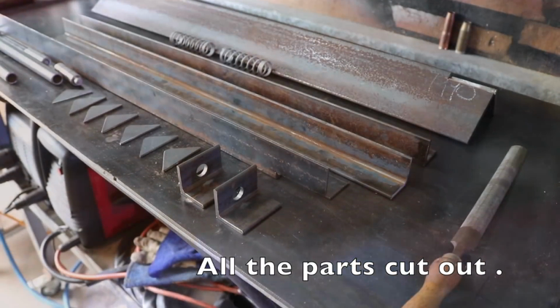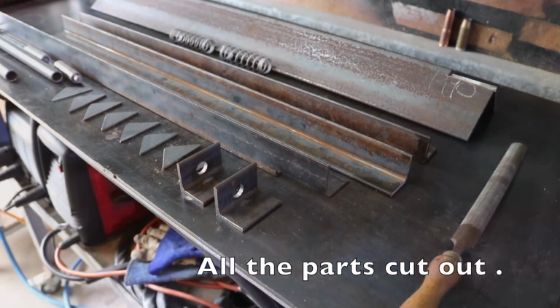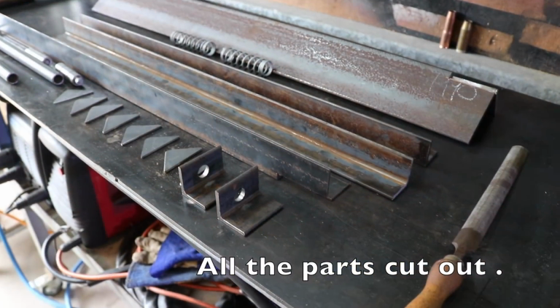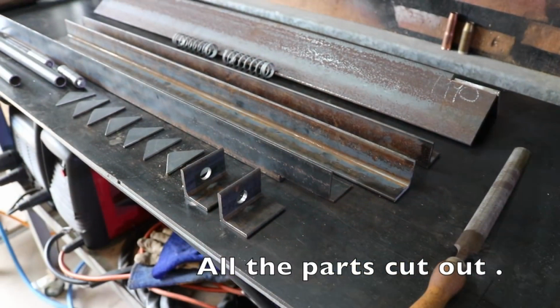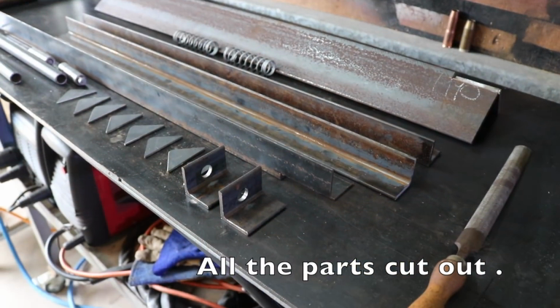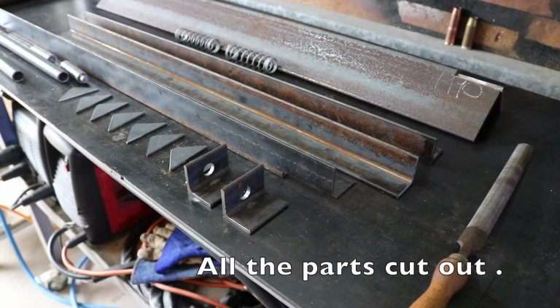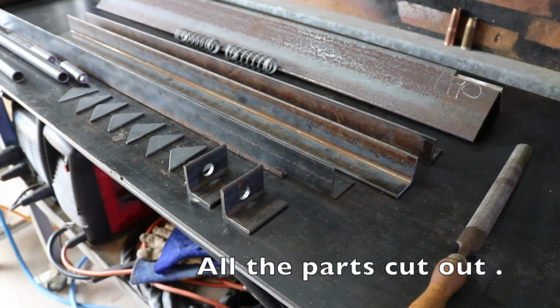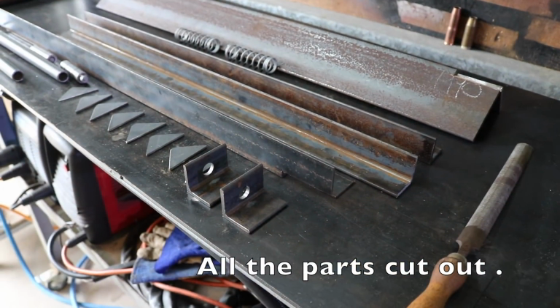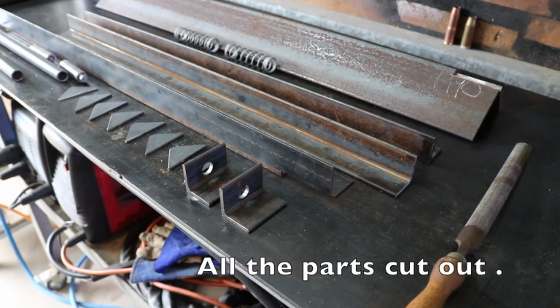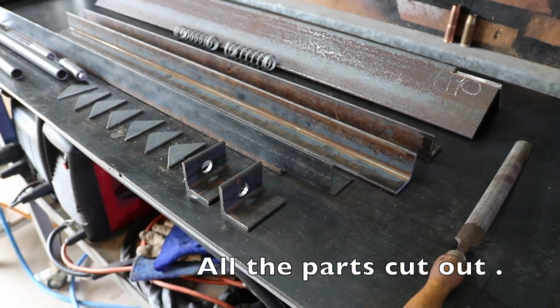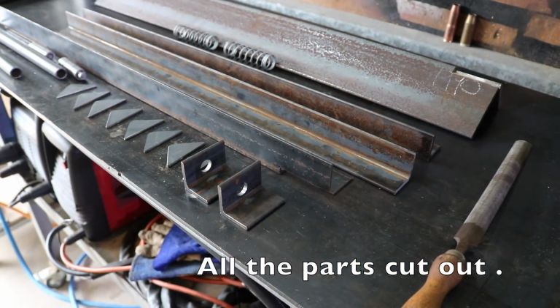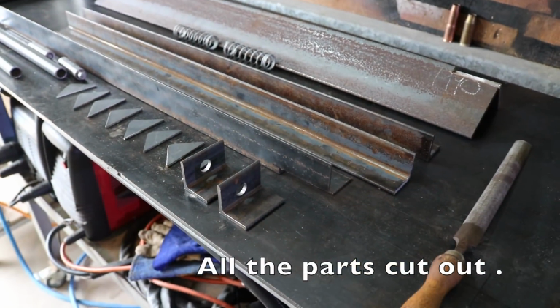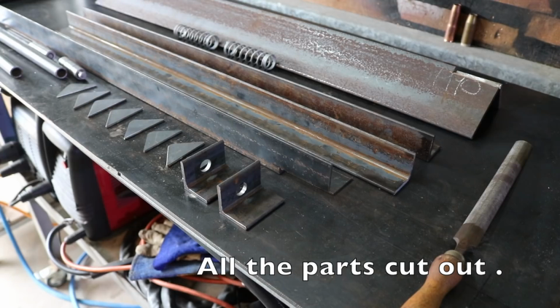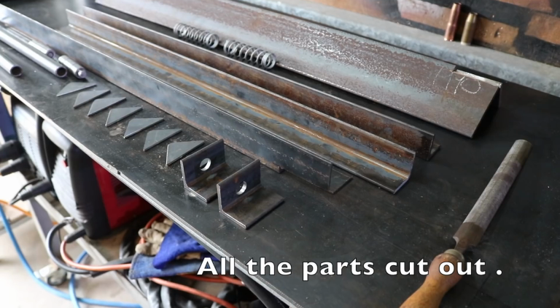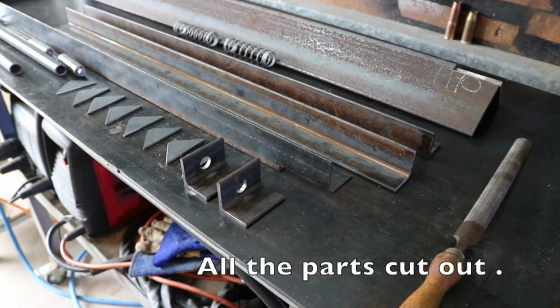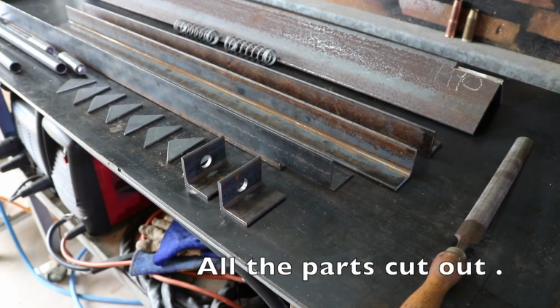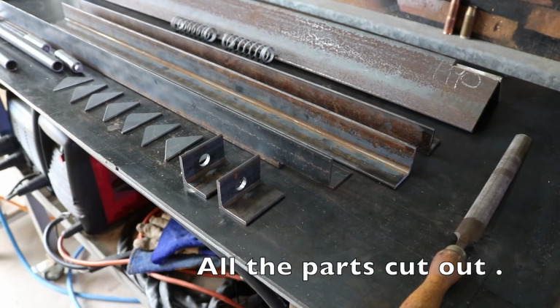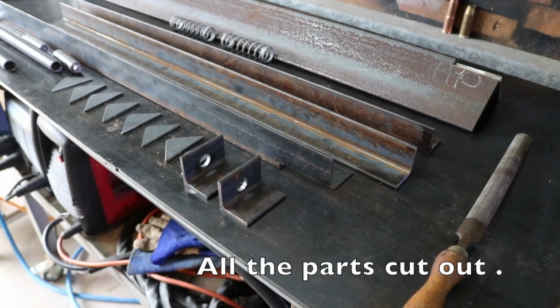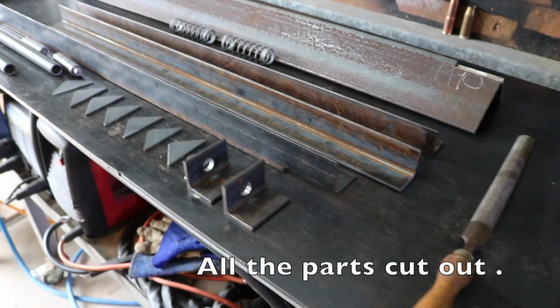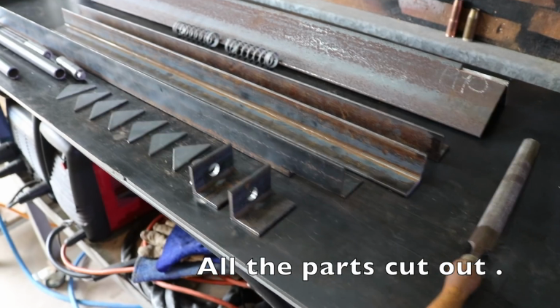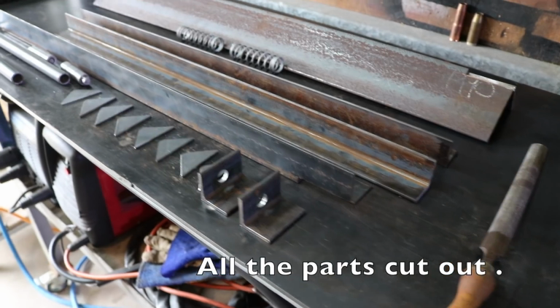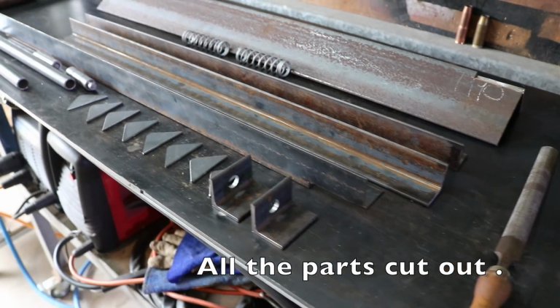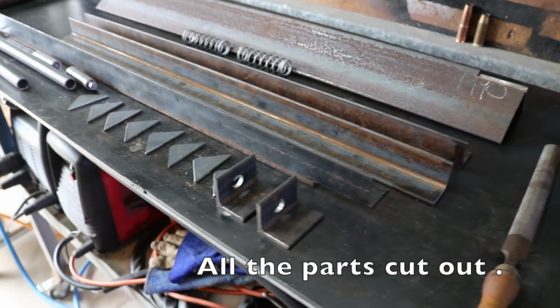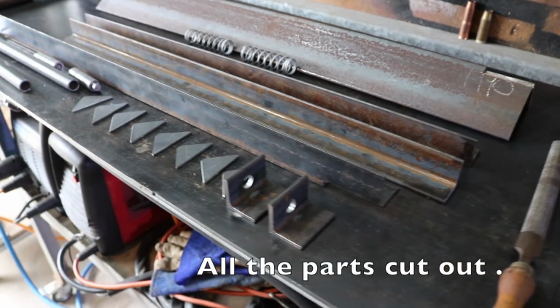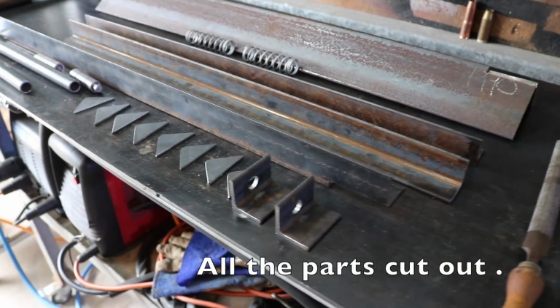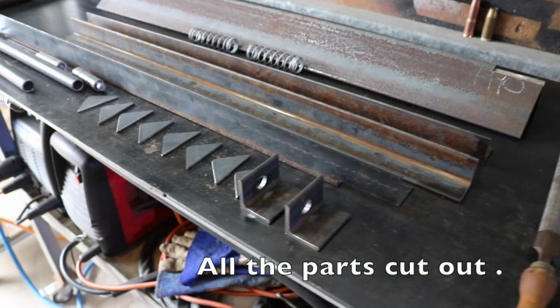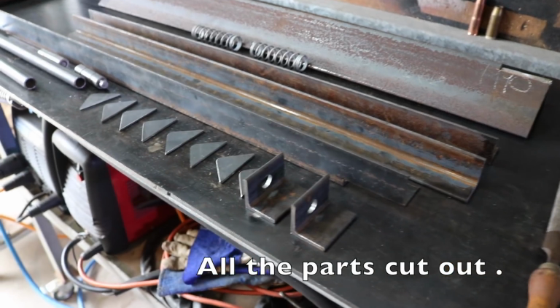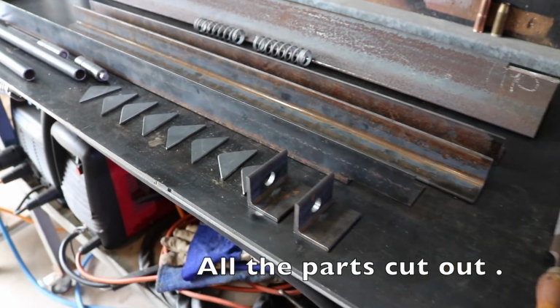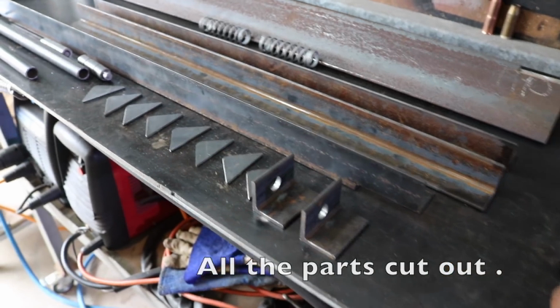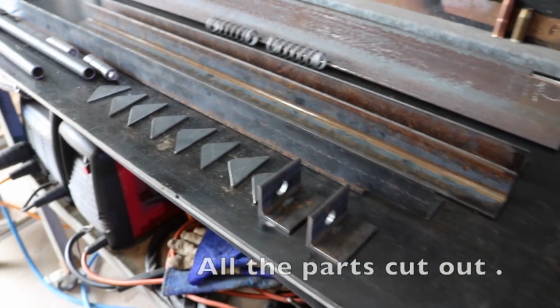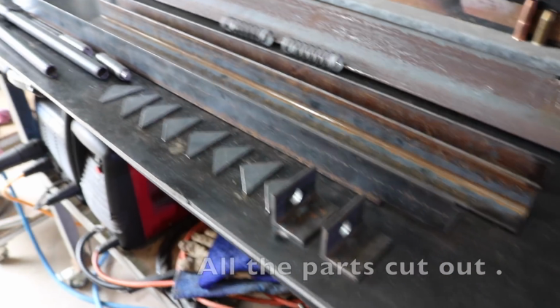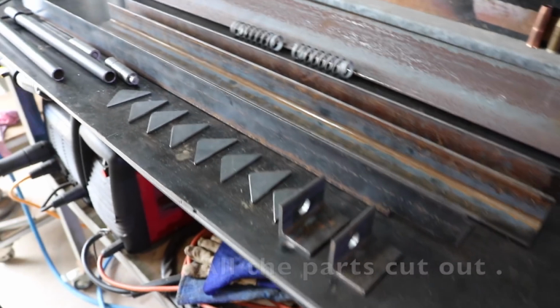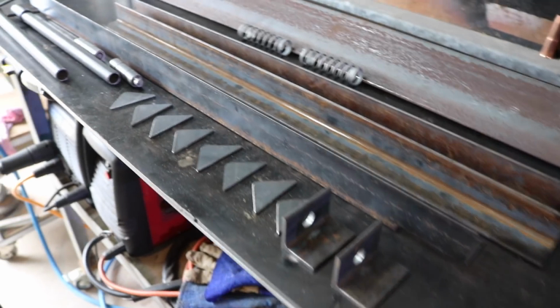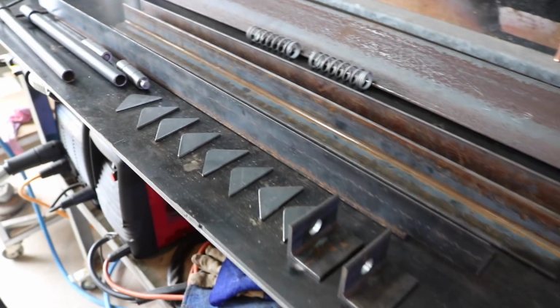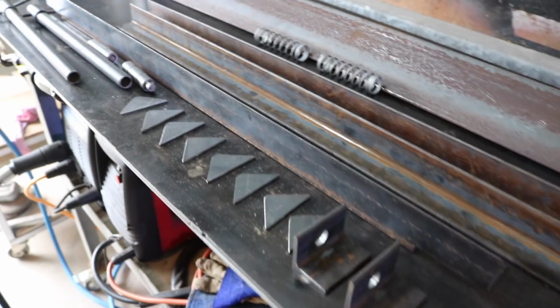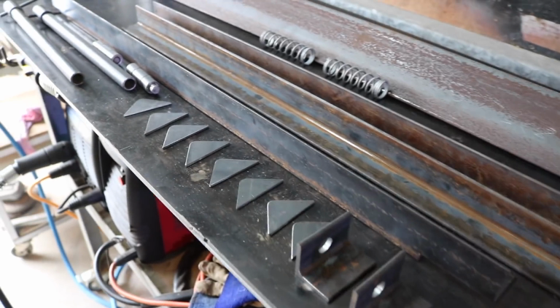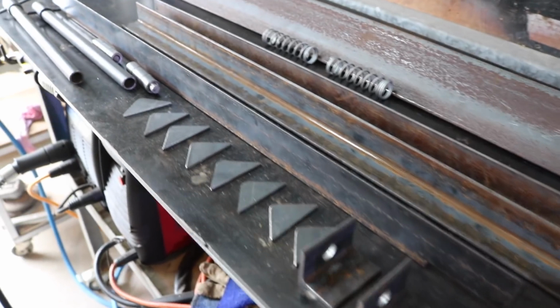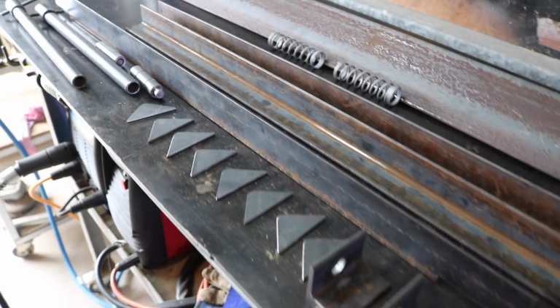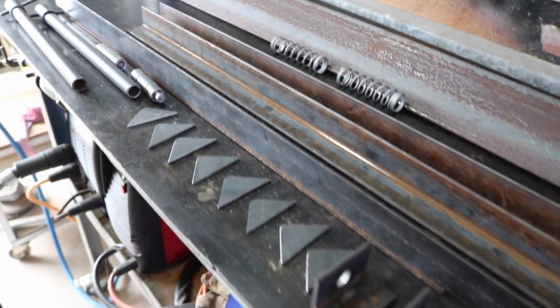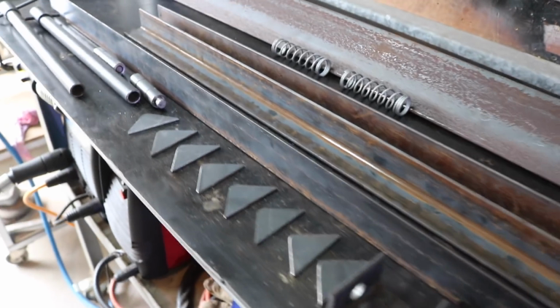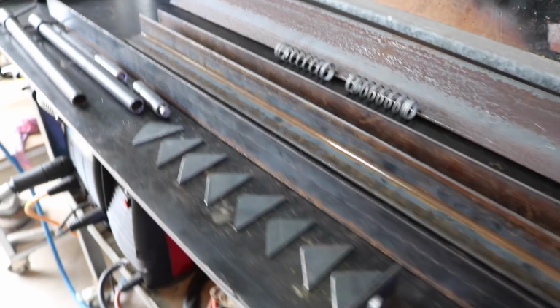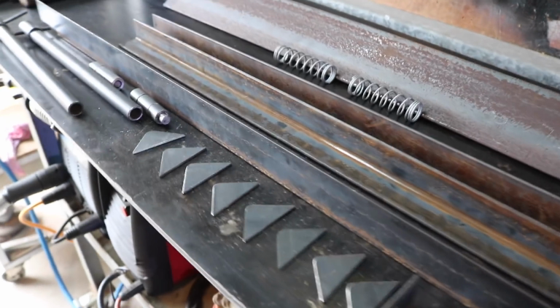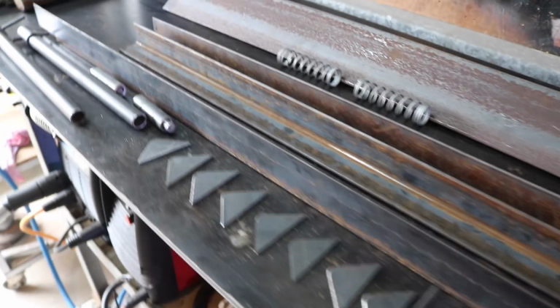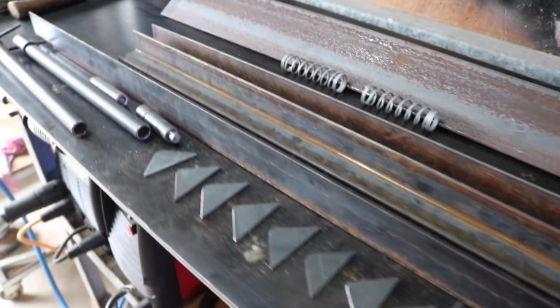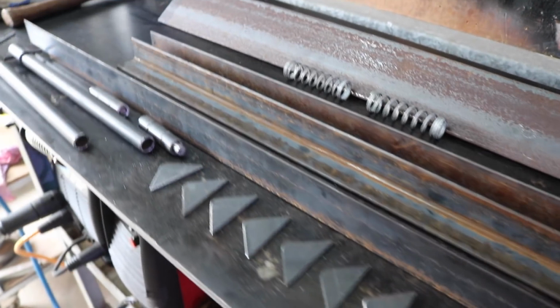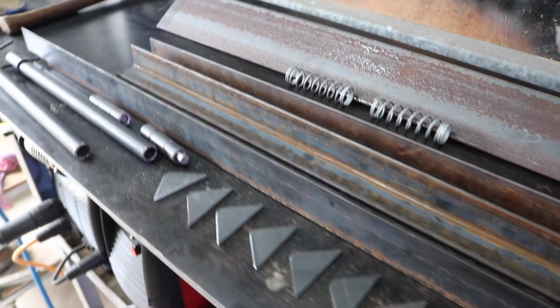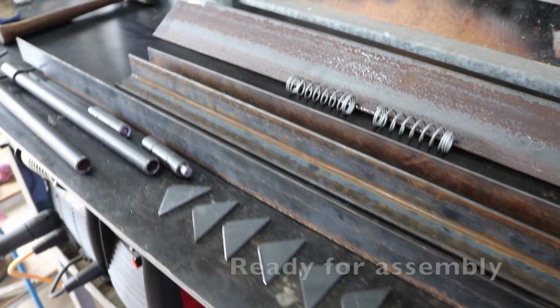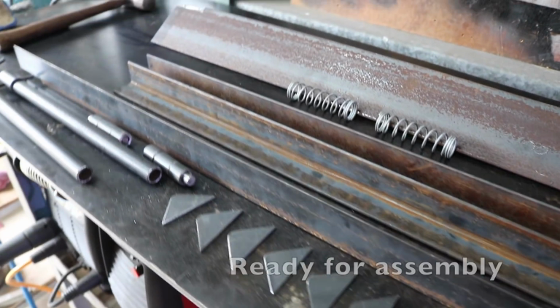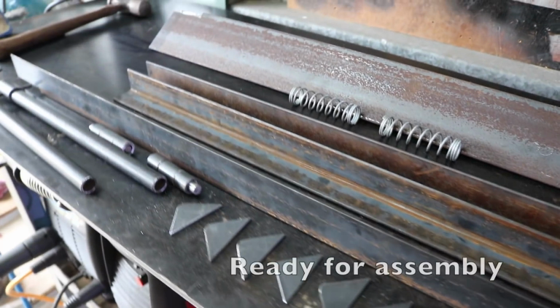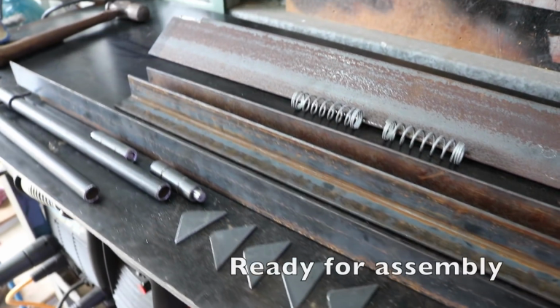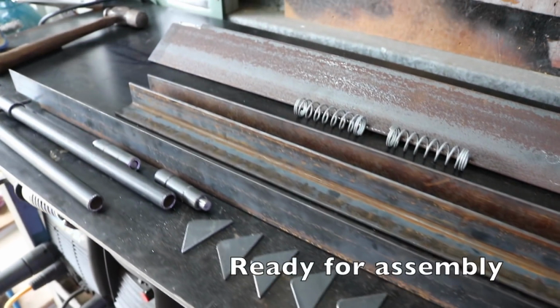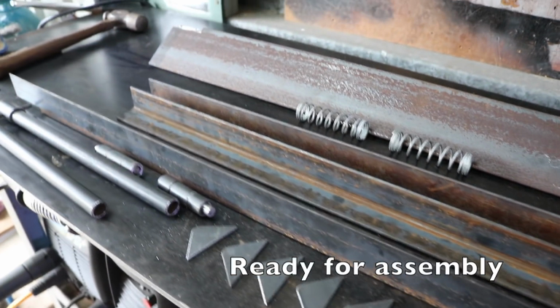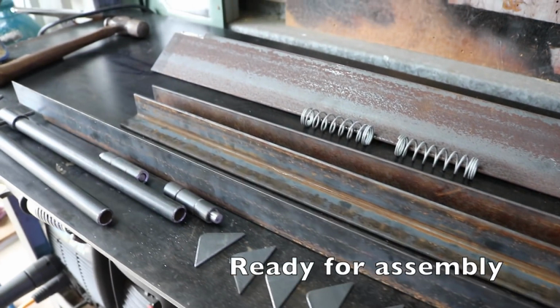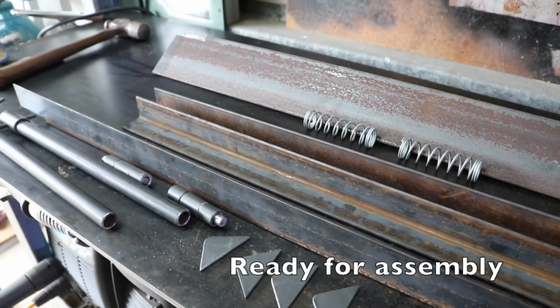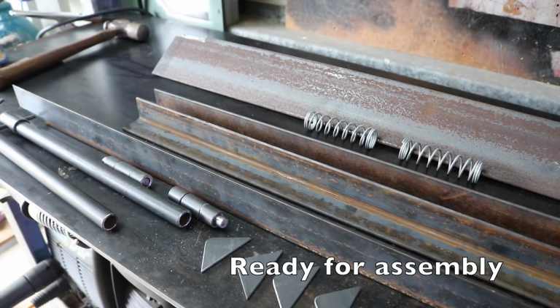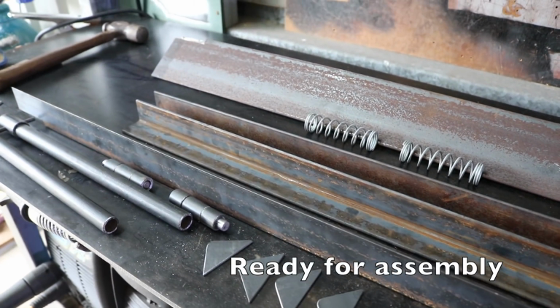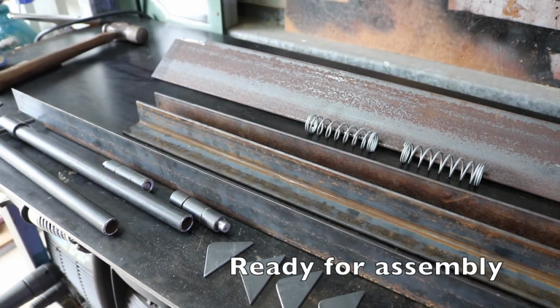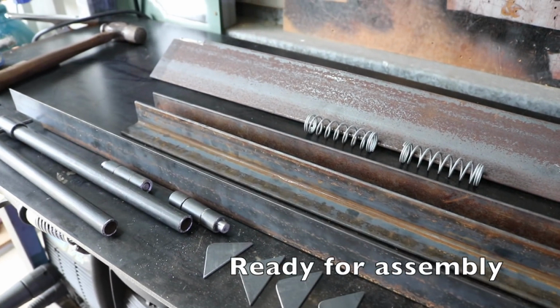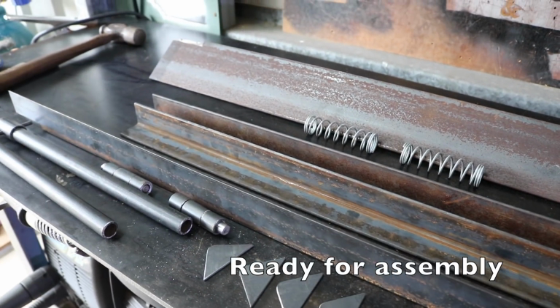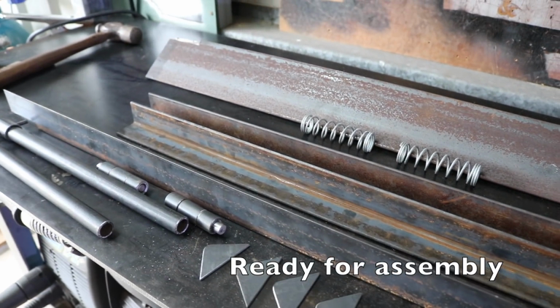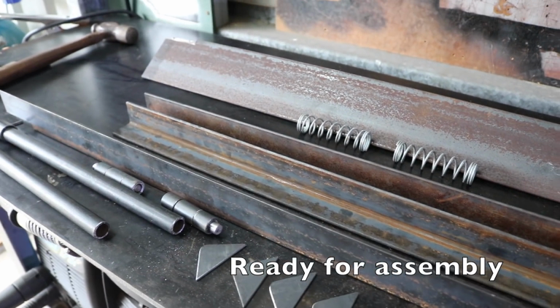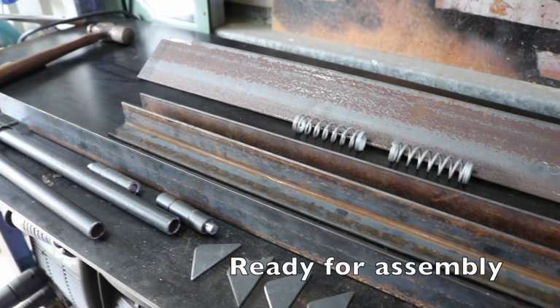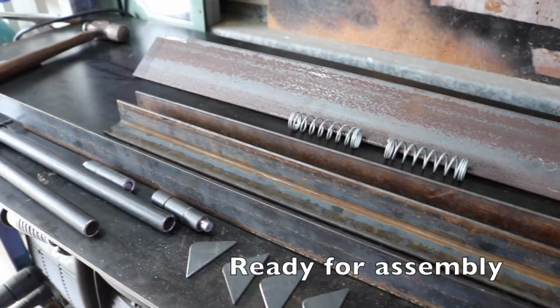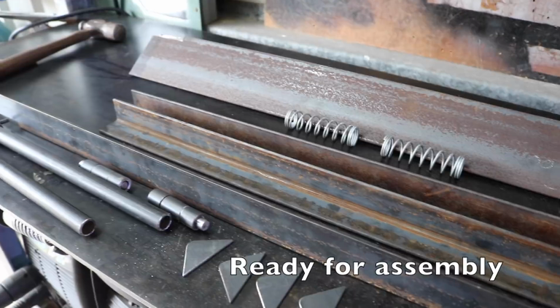Most of the pieces are cut out now for the folder, all laid out there. I'm already getting ready to weld it all up.